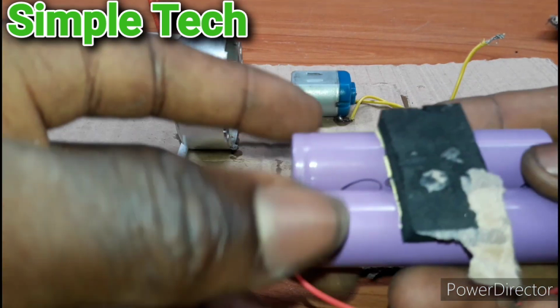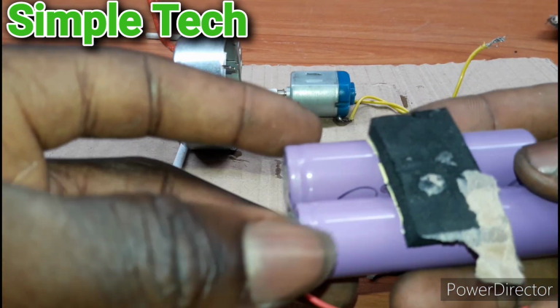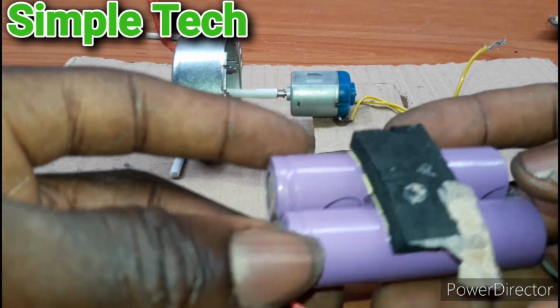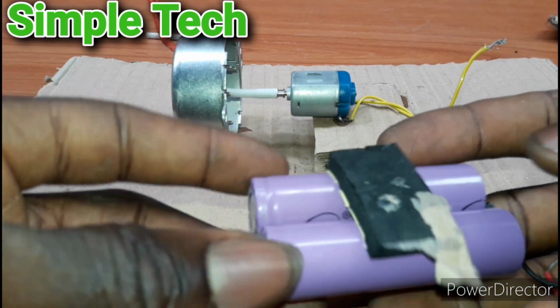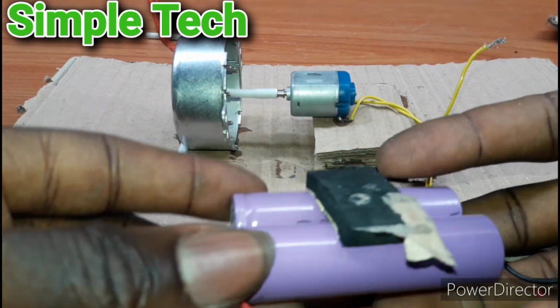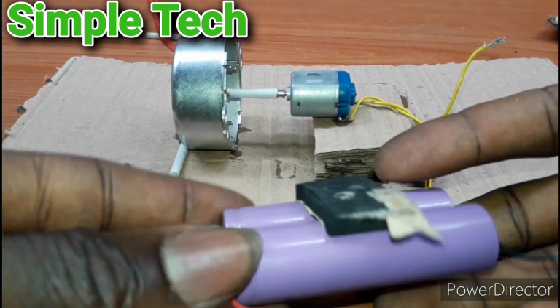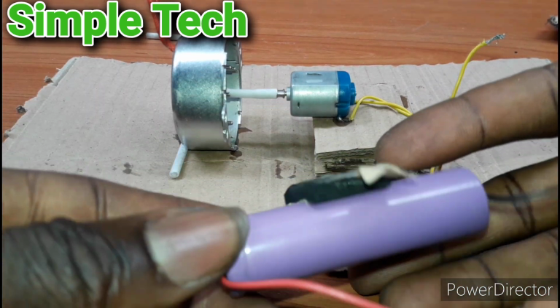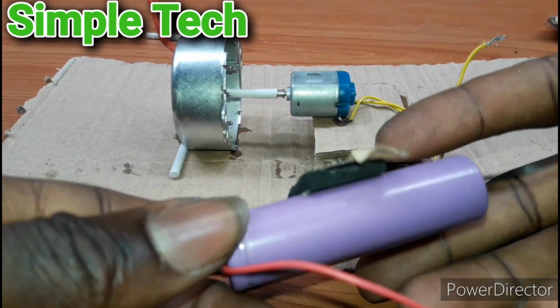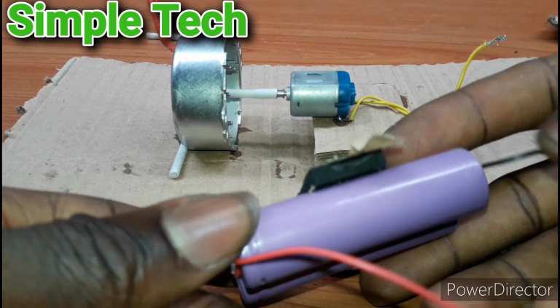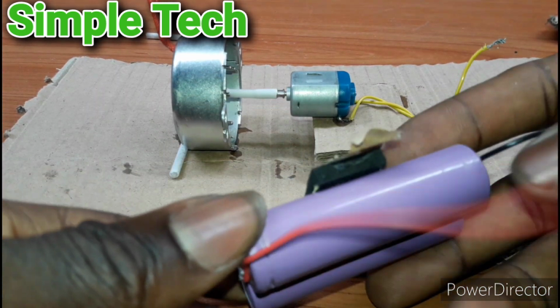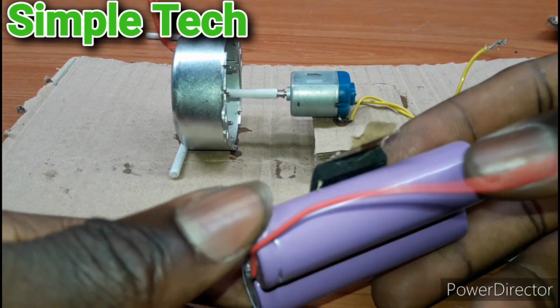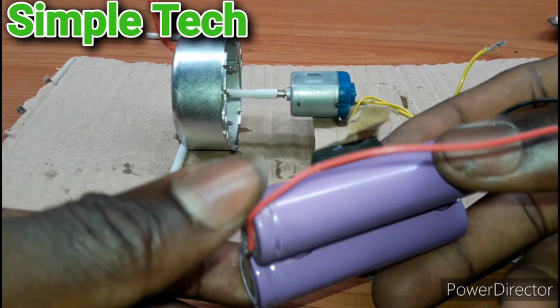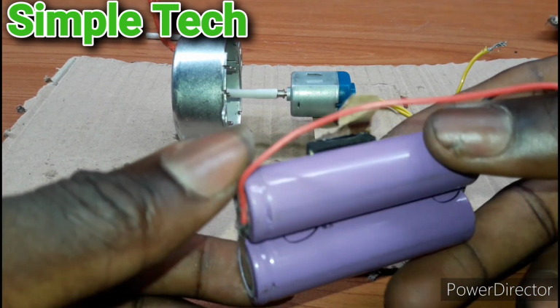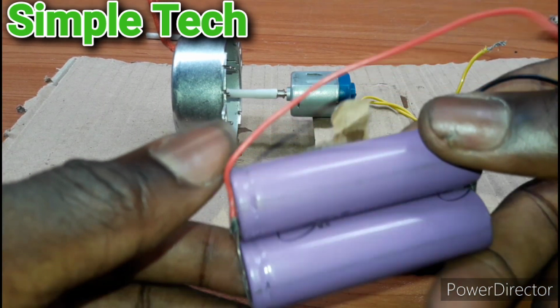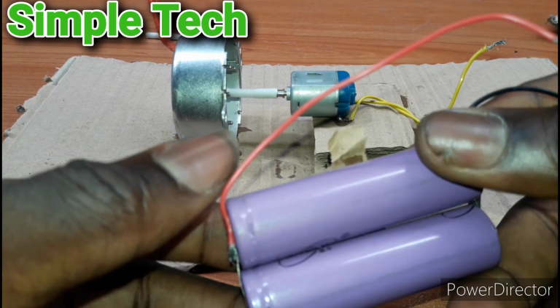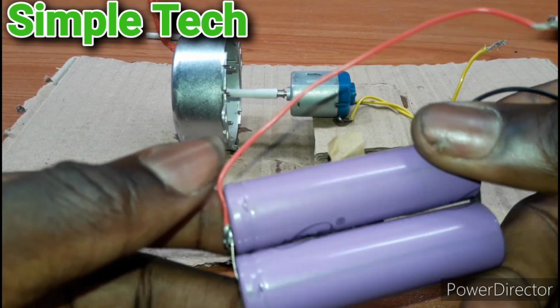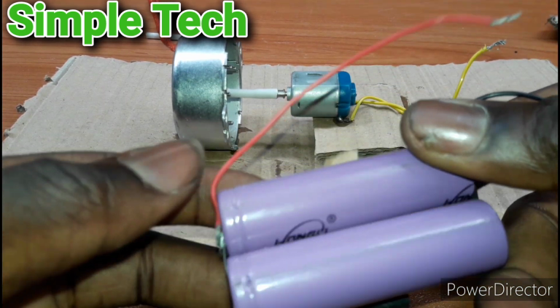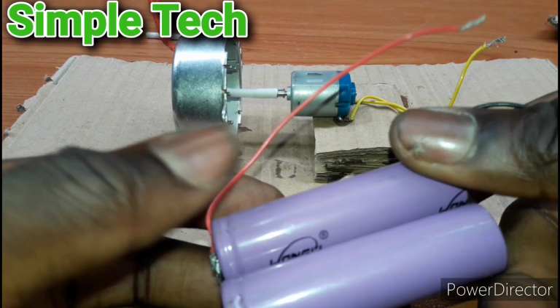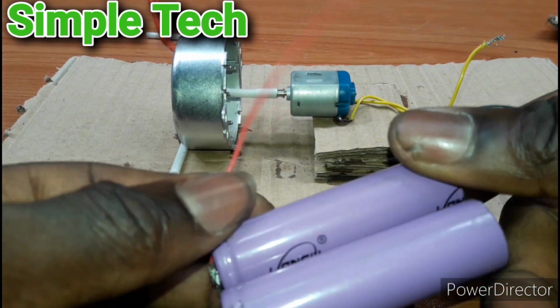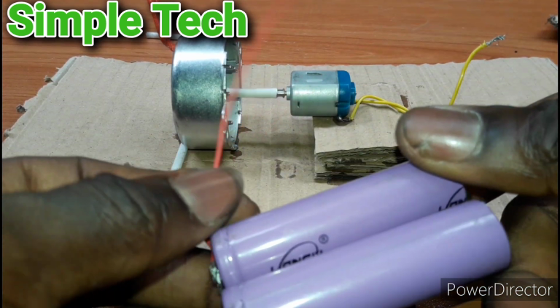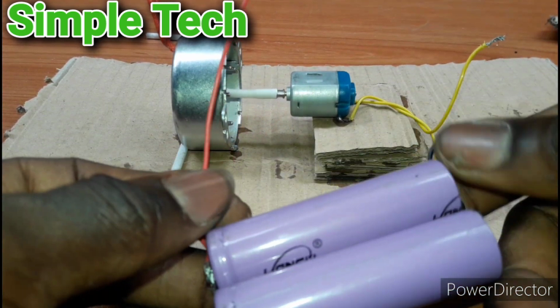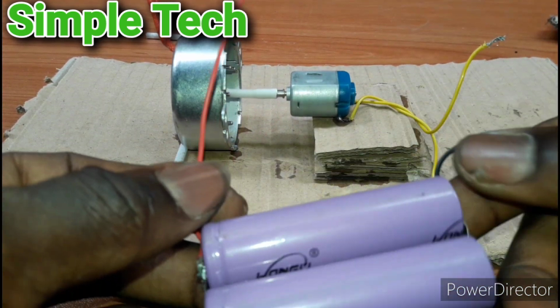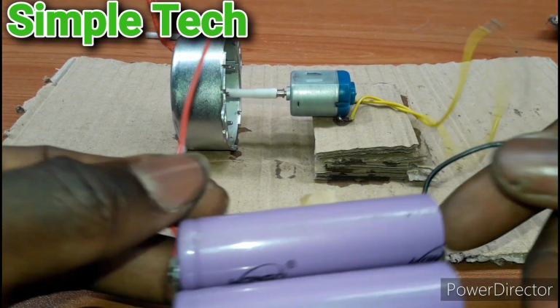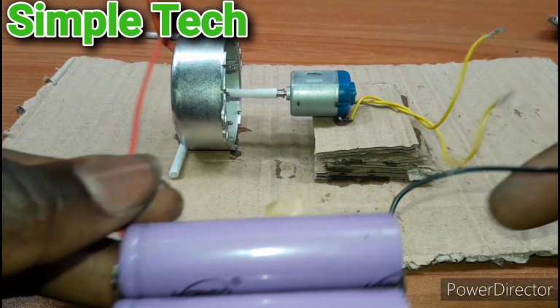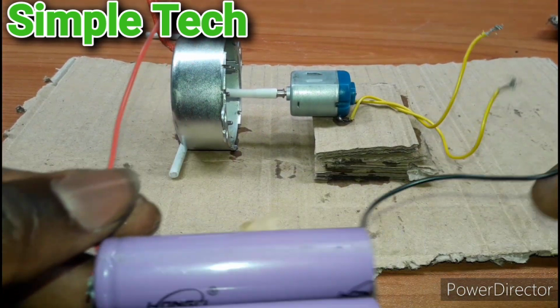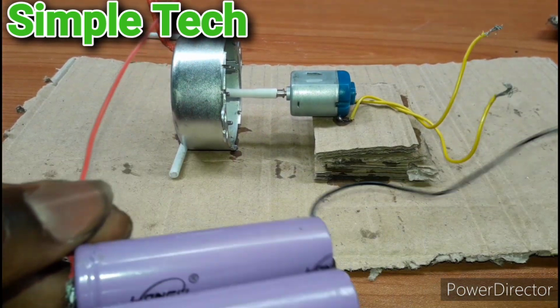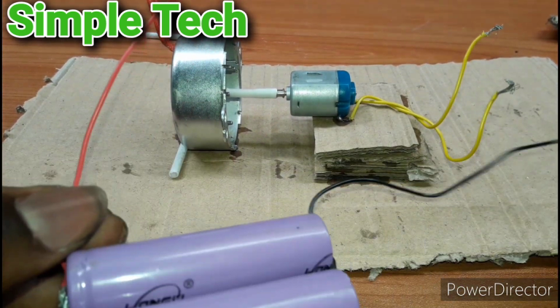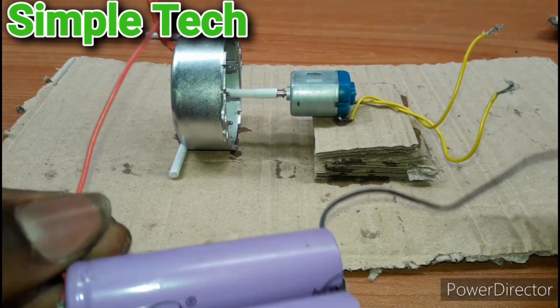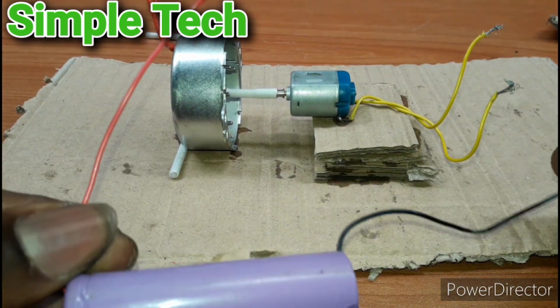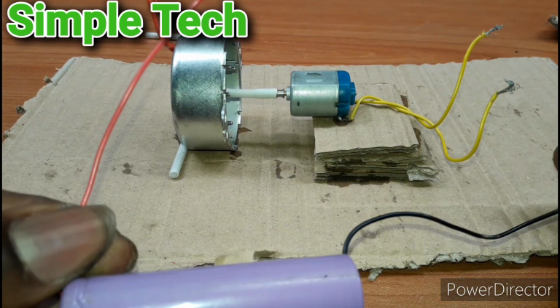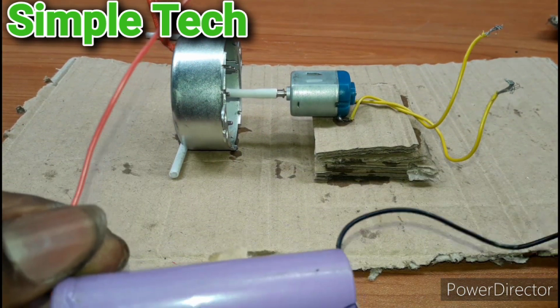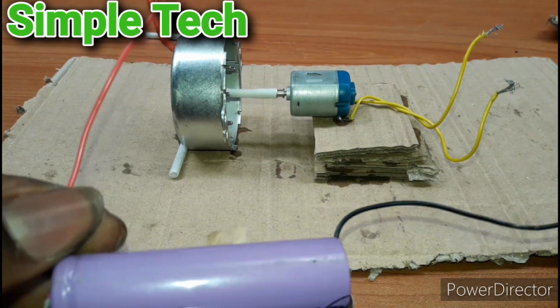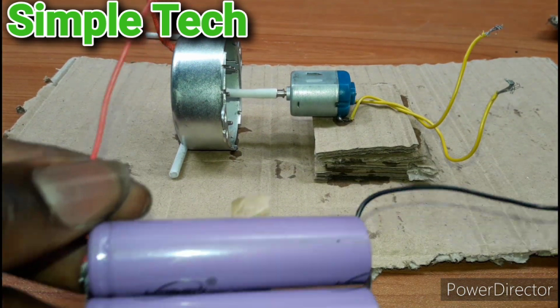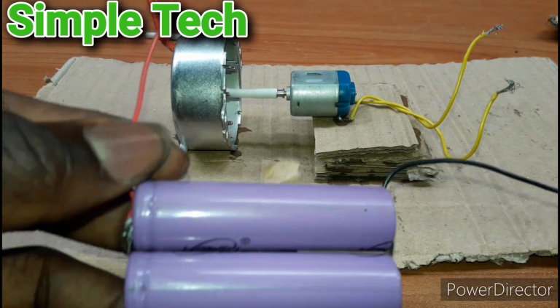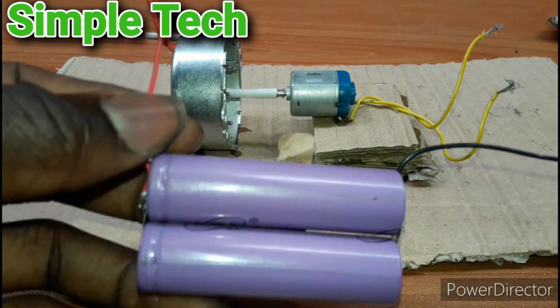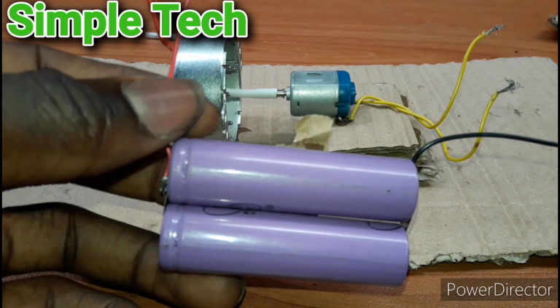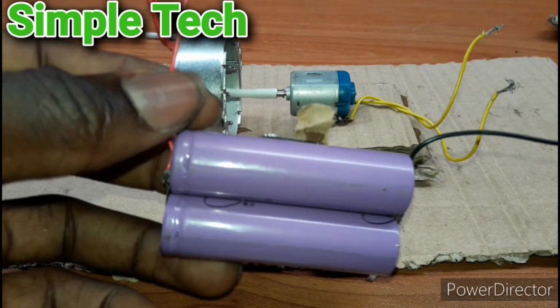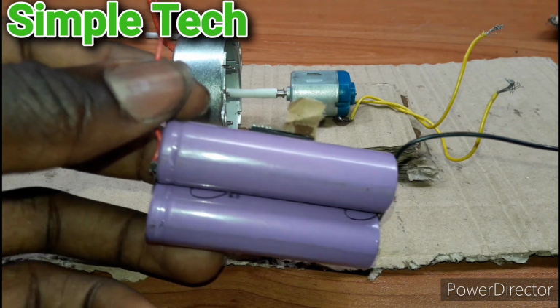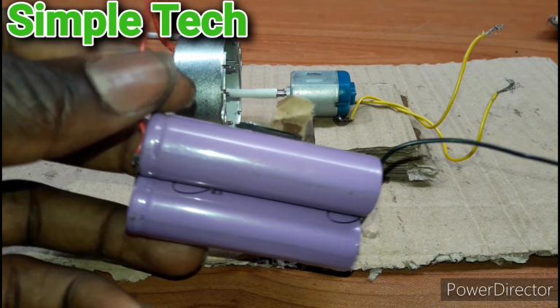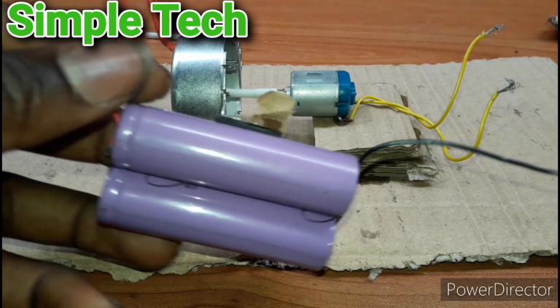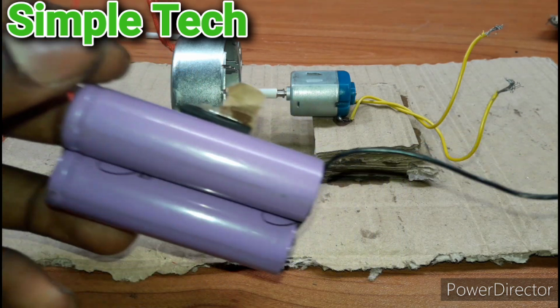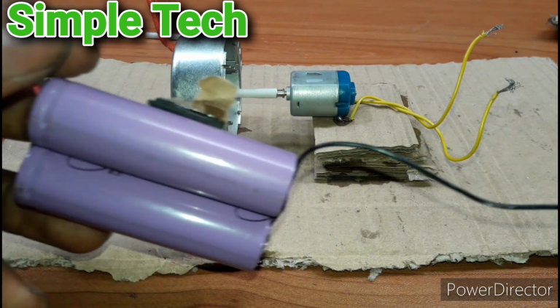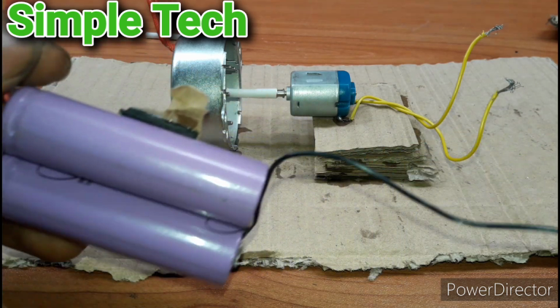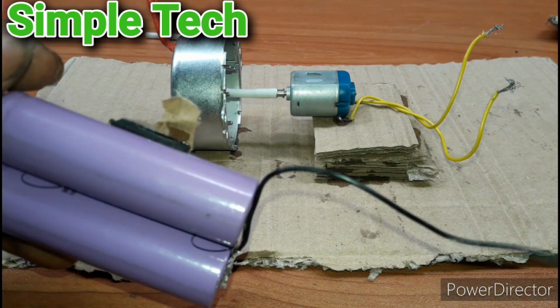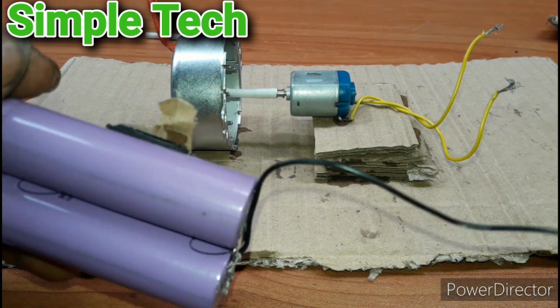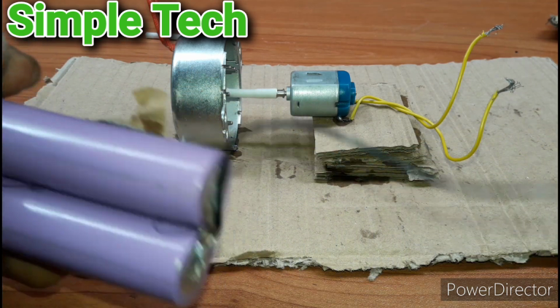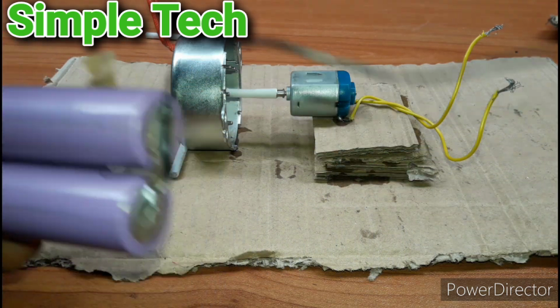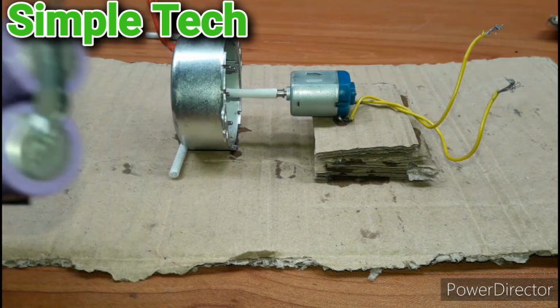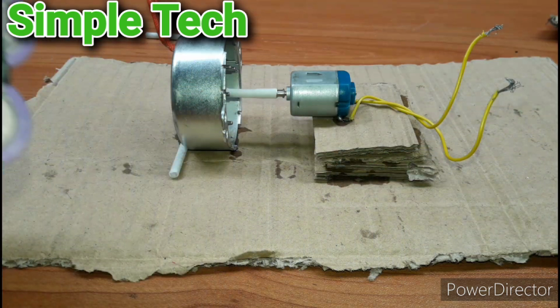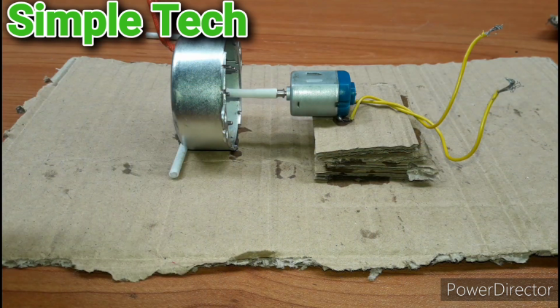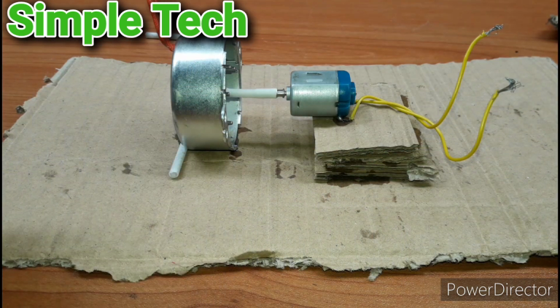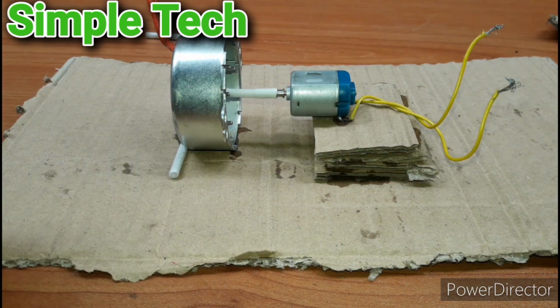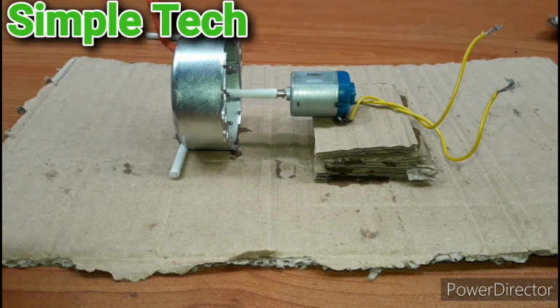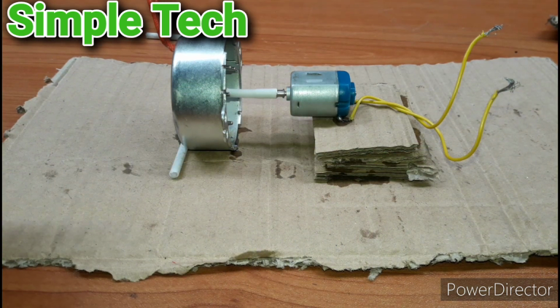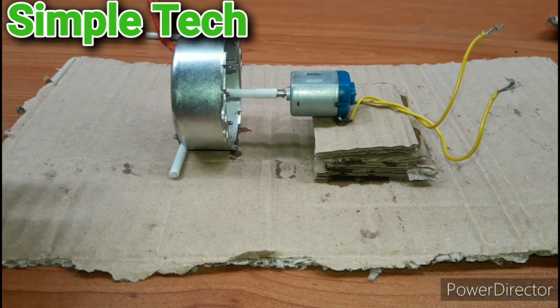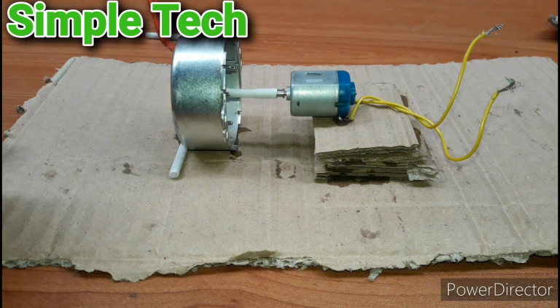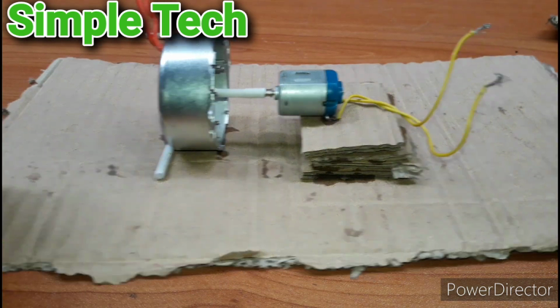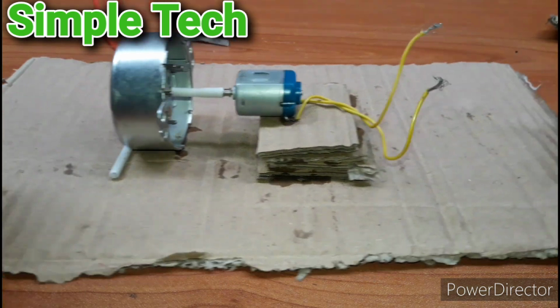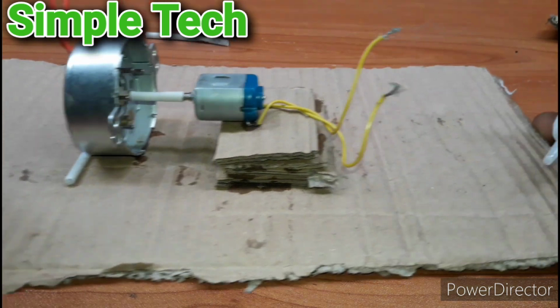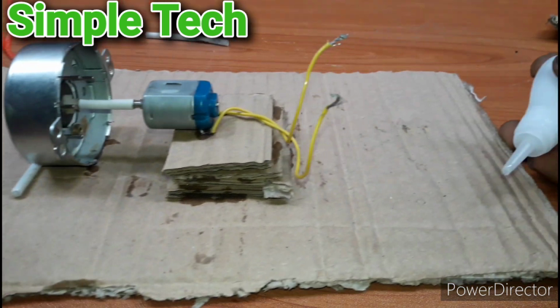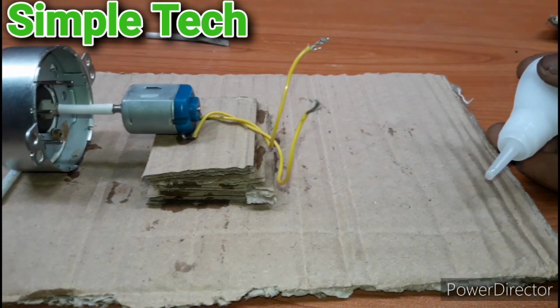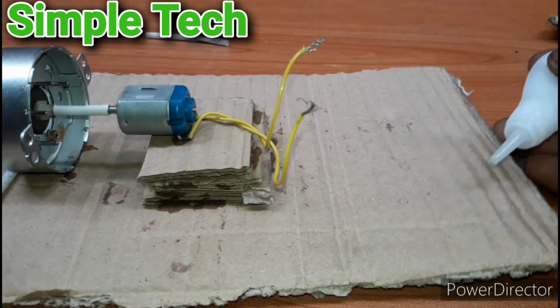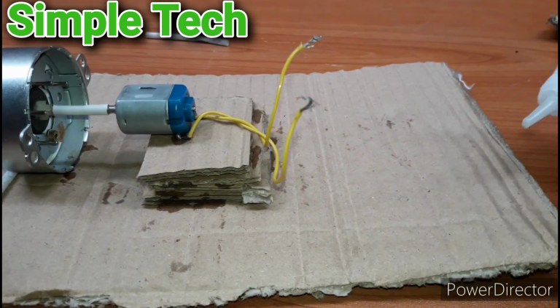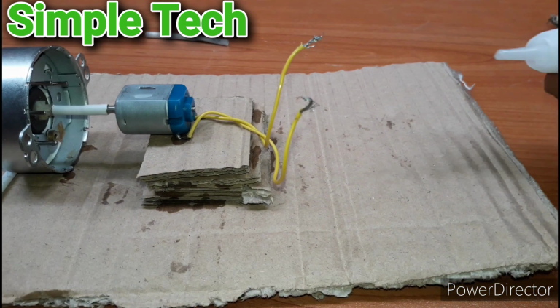We are using this battery, guys — a 13.7 volt battery. So let's test it.